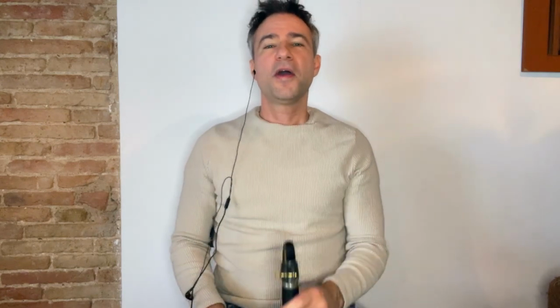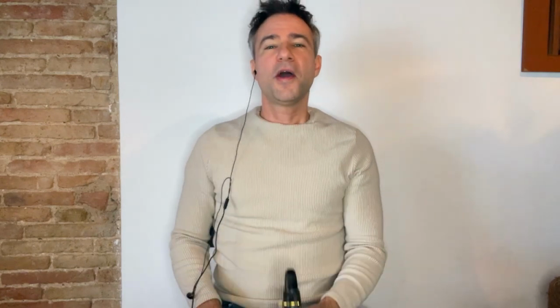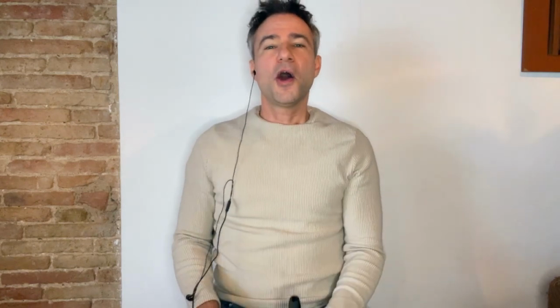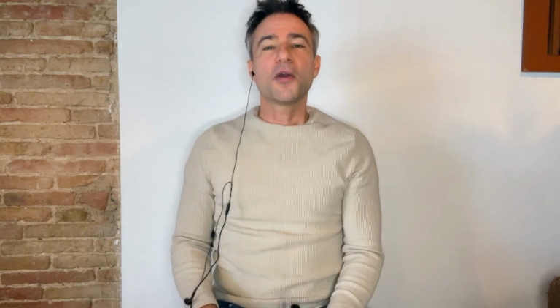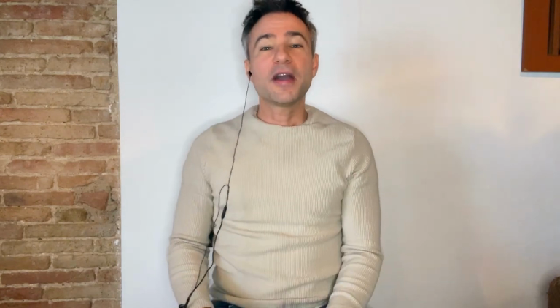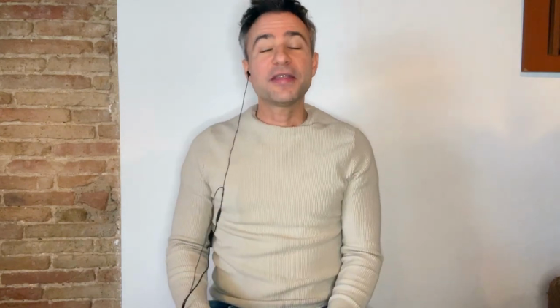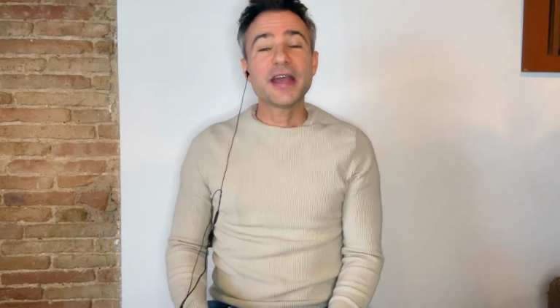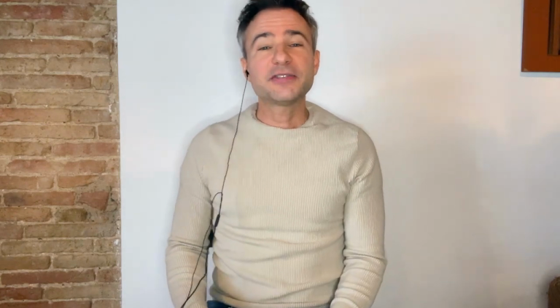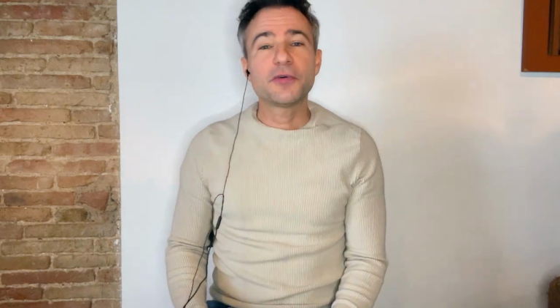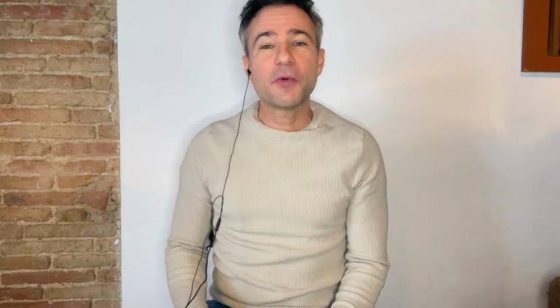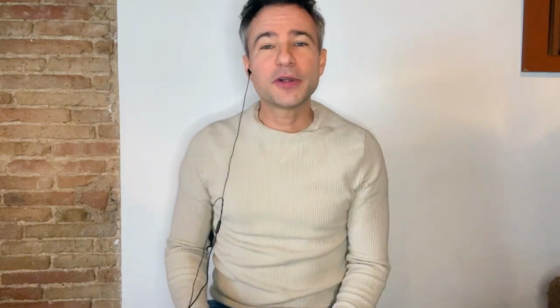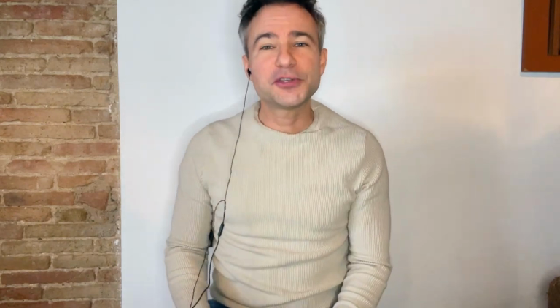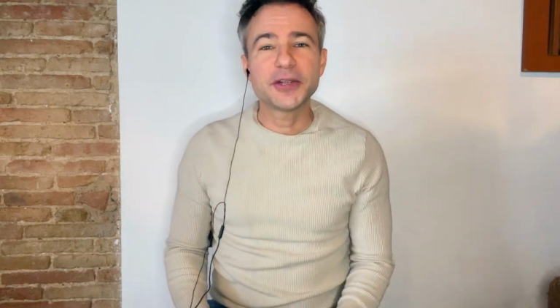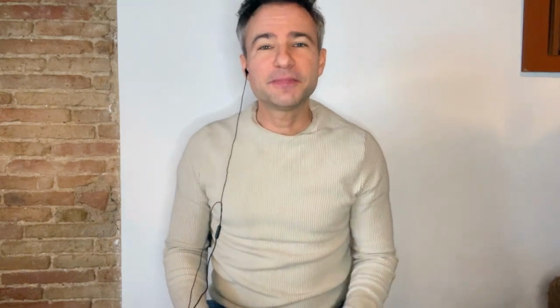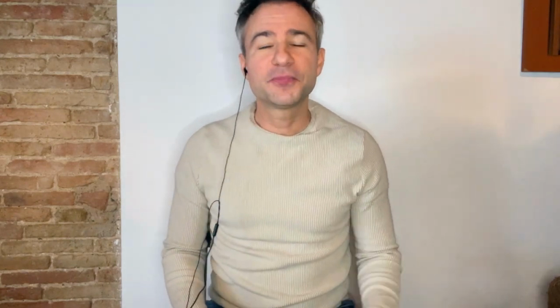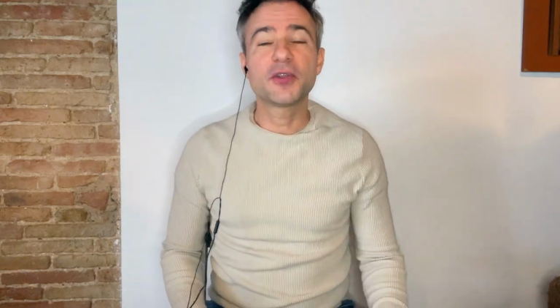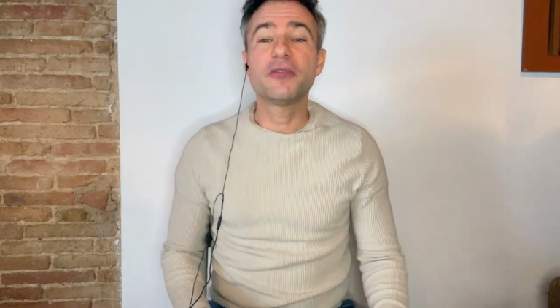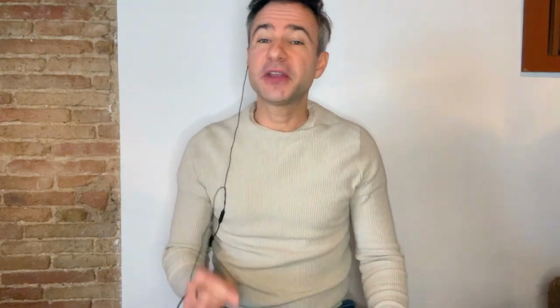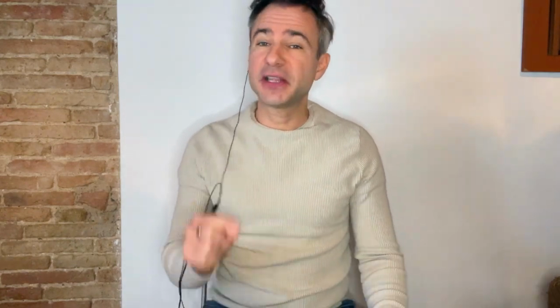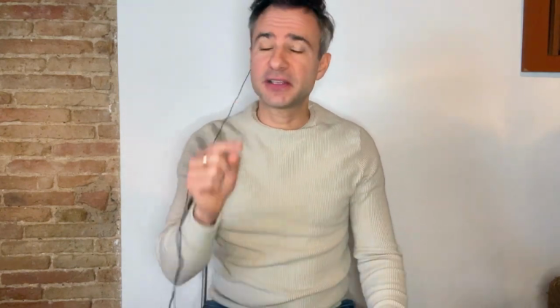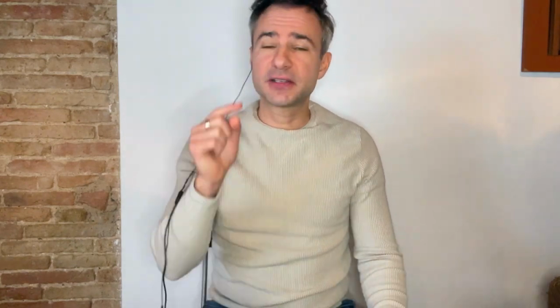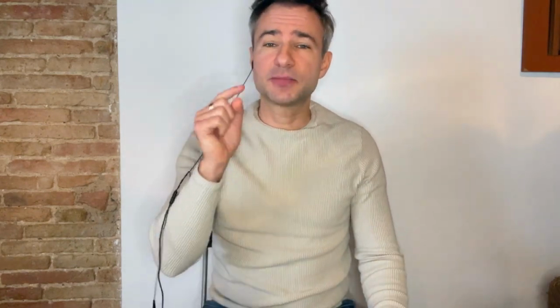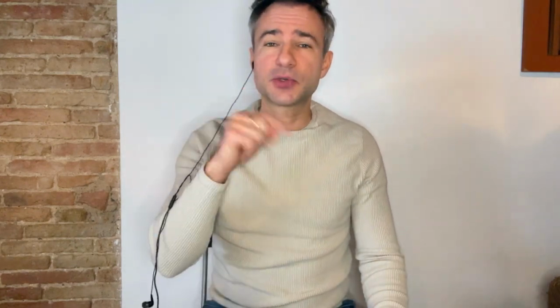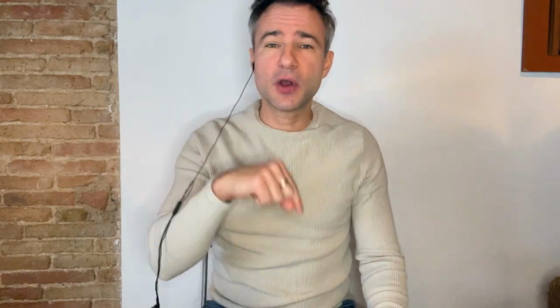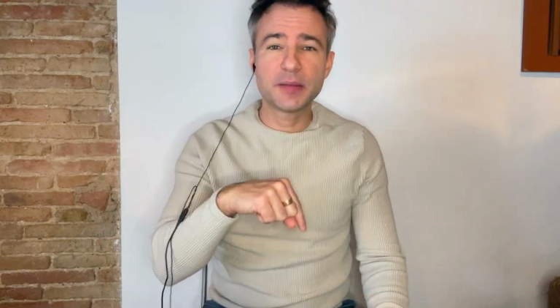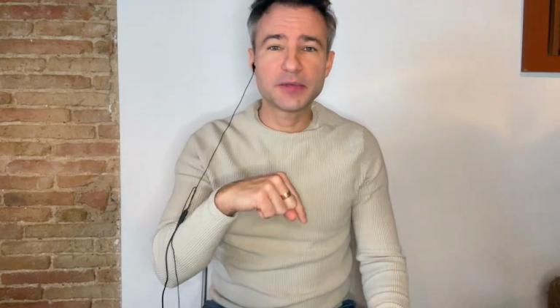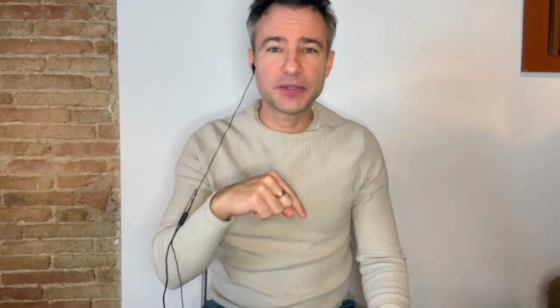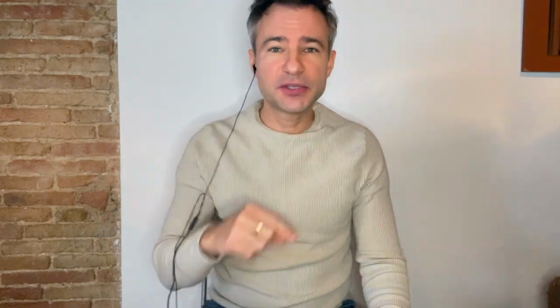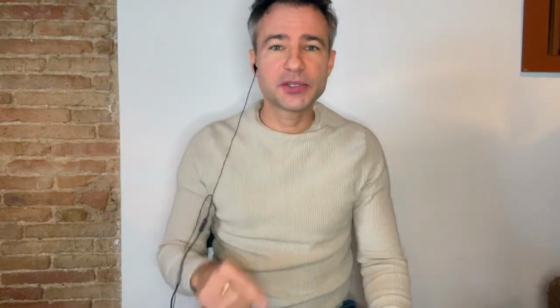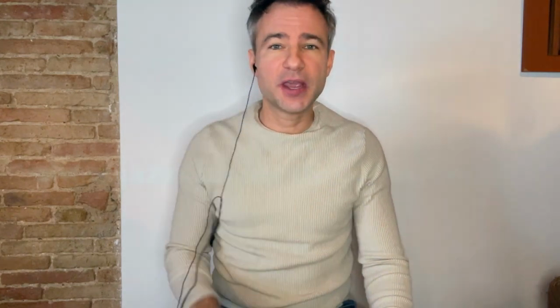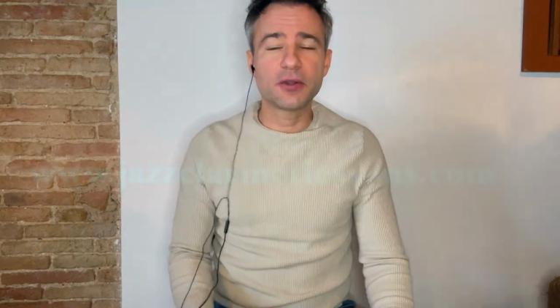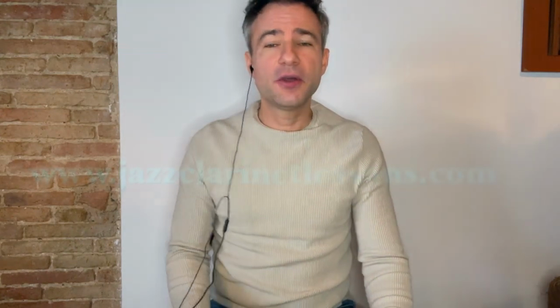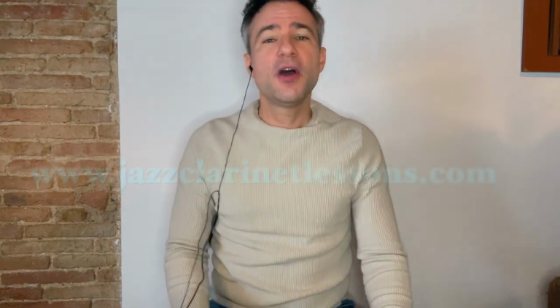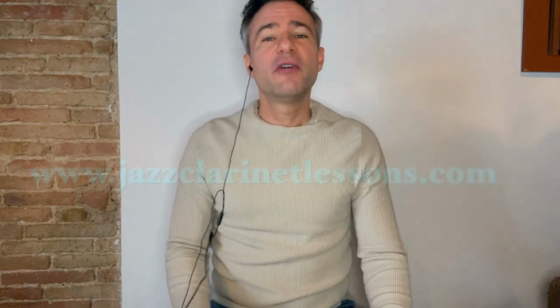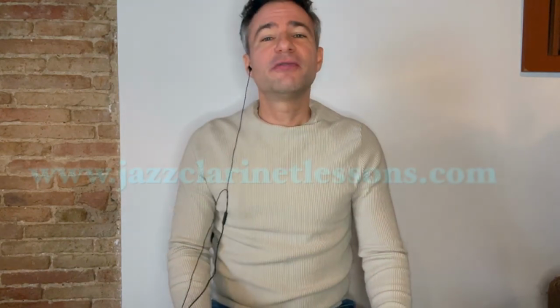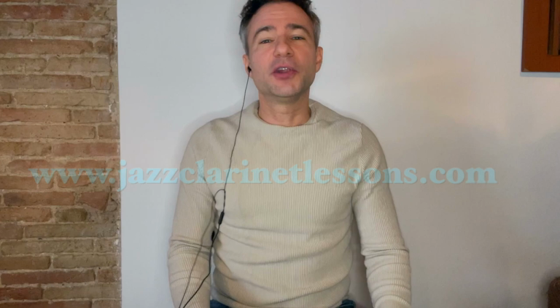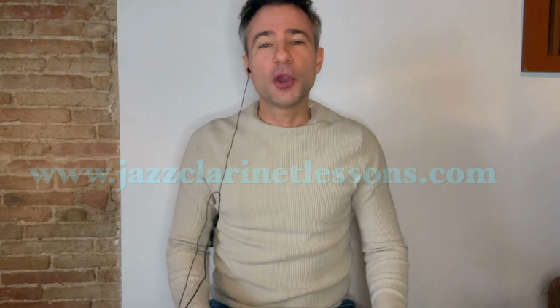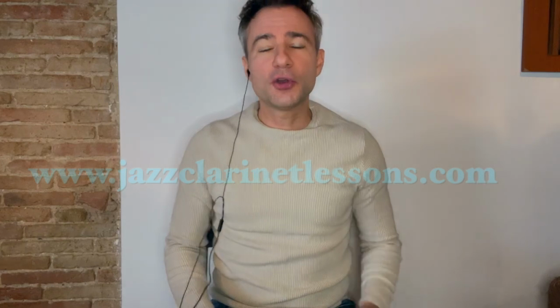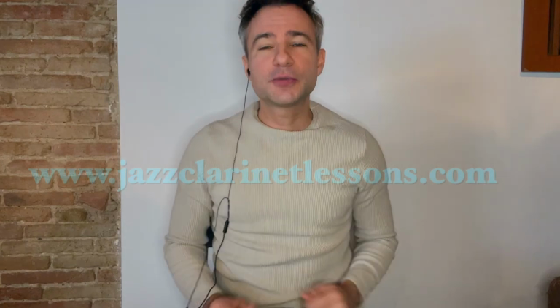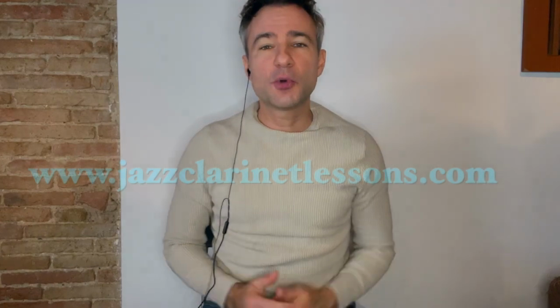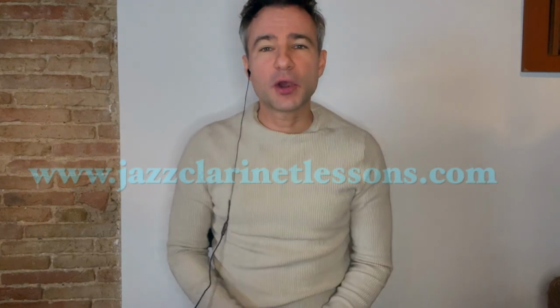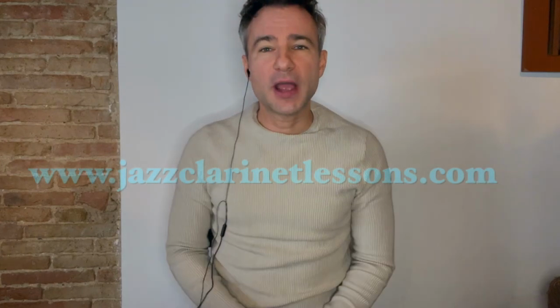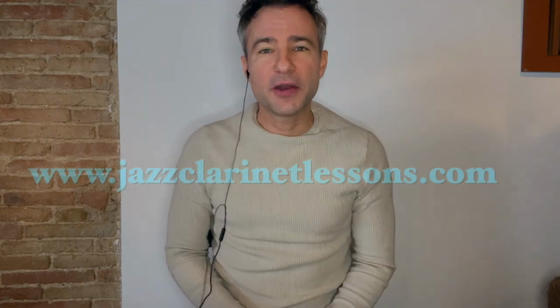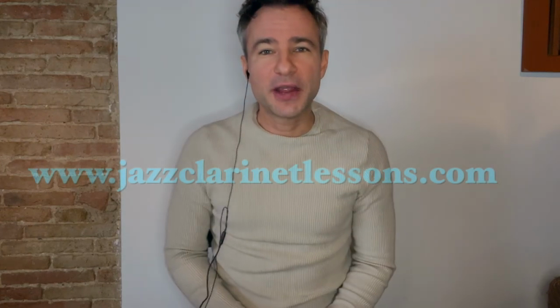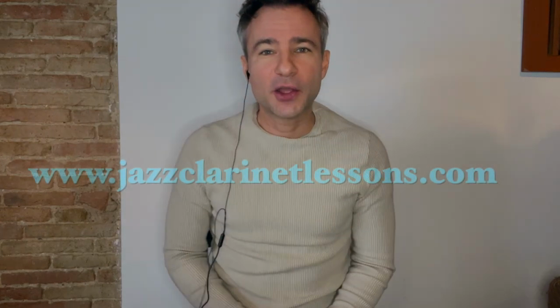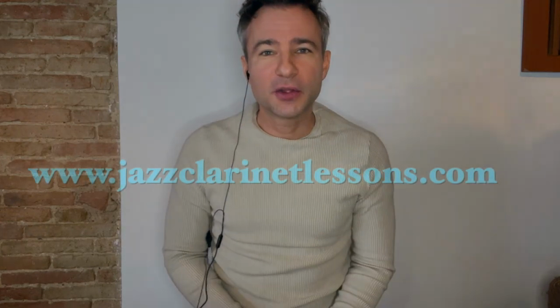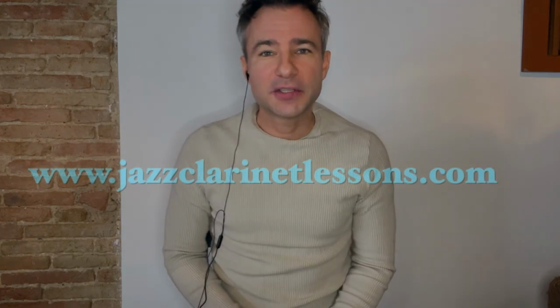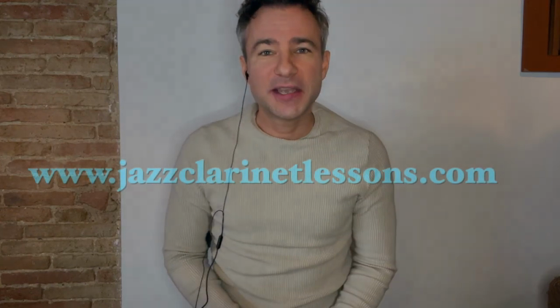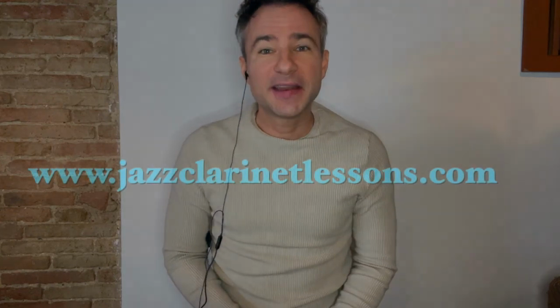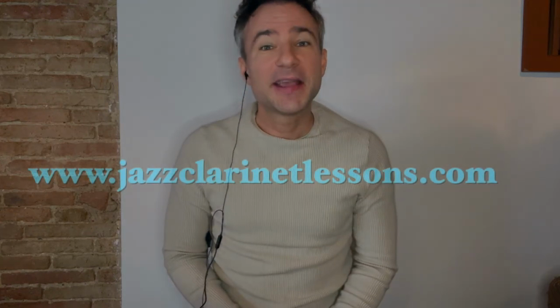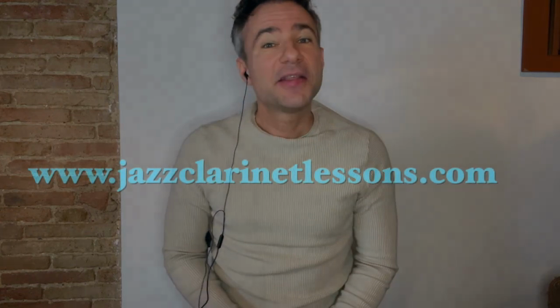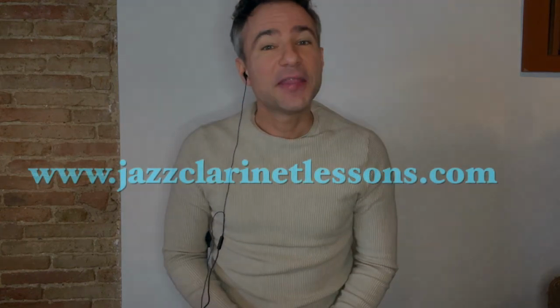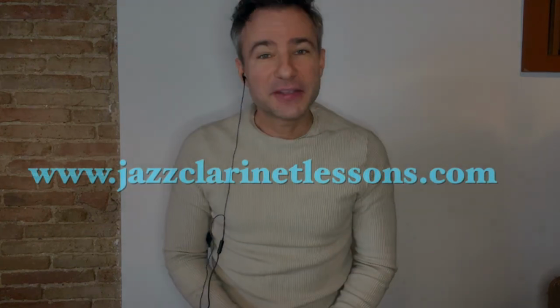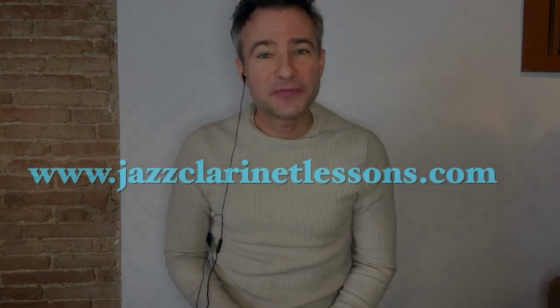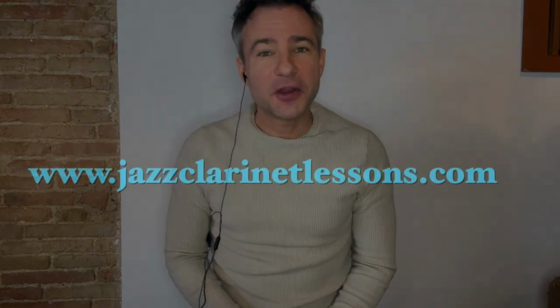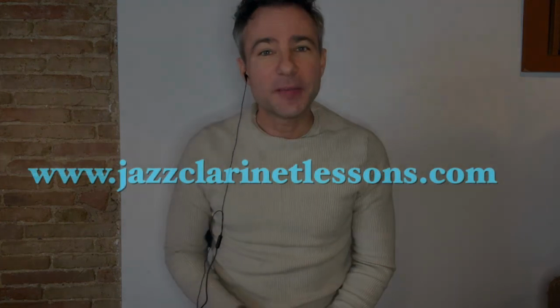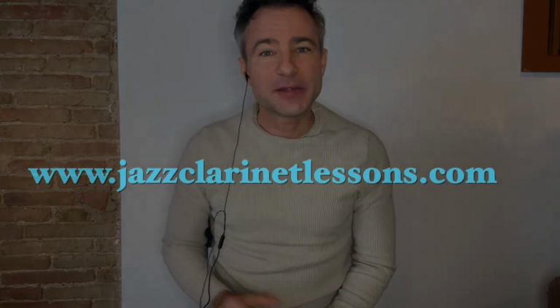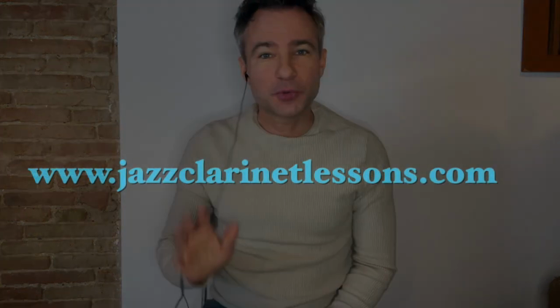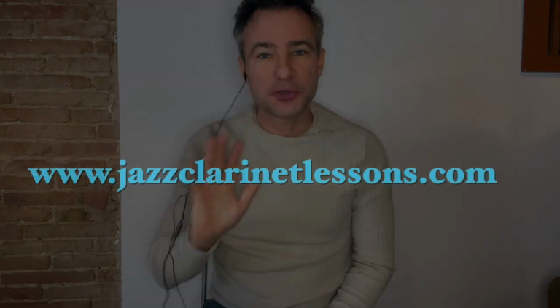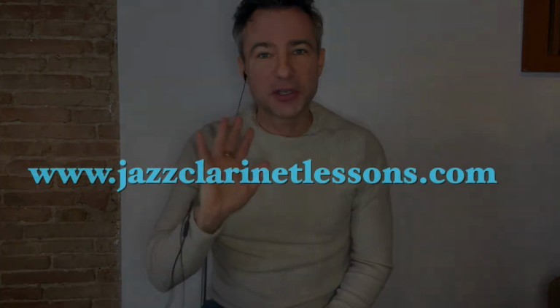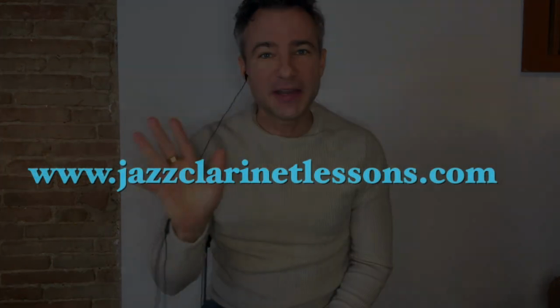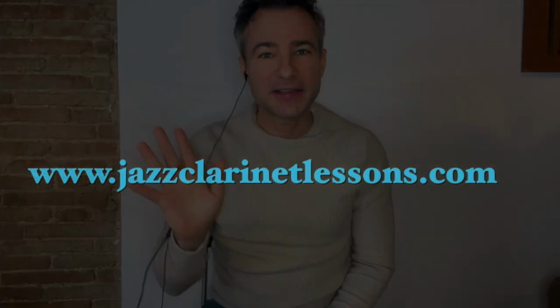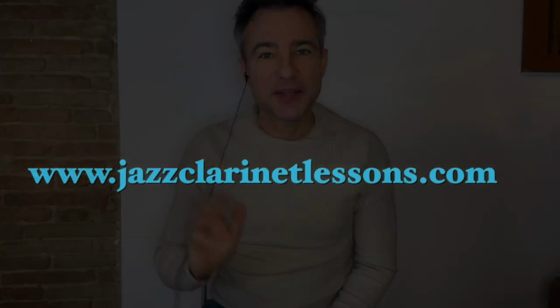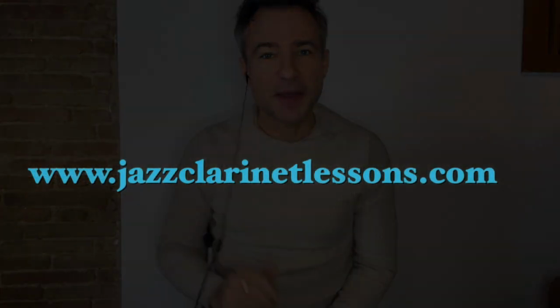Okay, thanks for watching. Don't forget to subscribe to this channel for loads more clarinet content. Thanks very much, we'll see you next time.